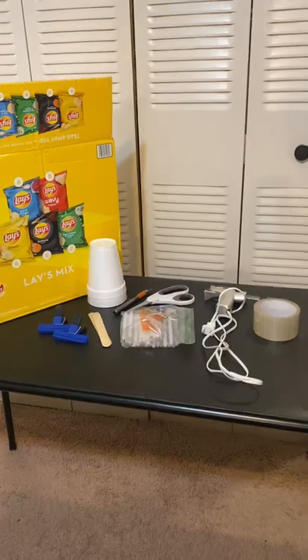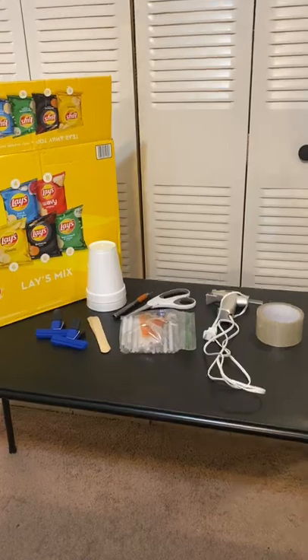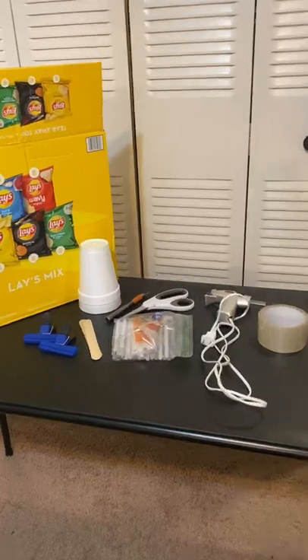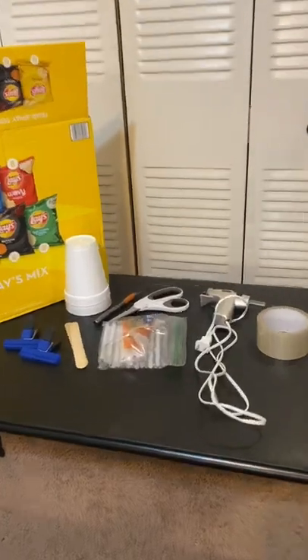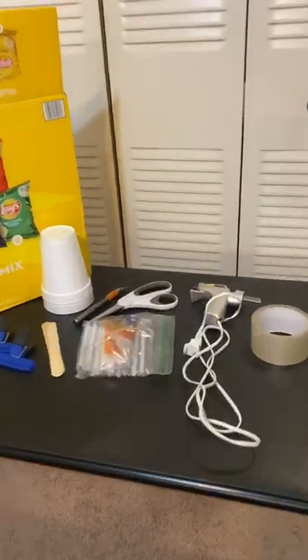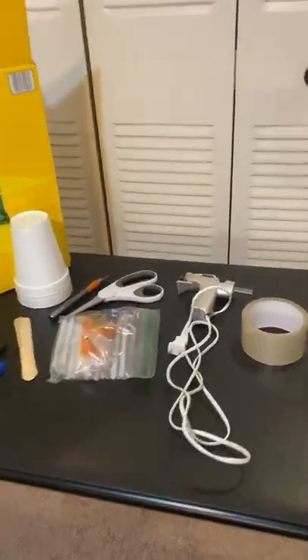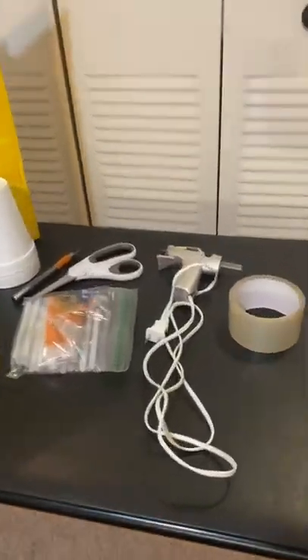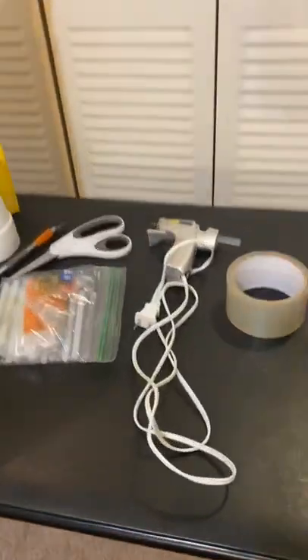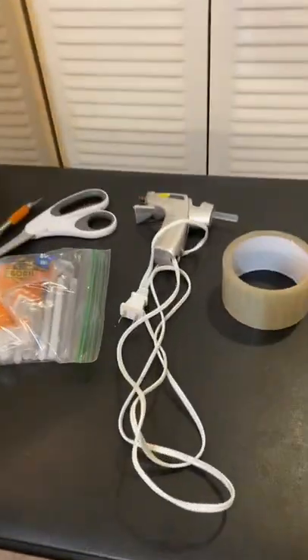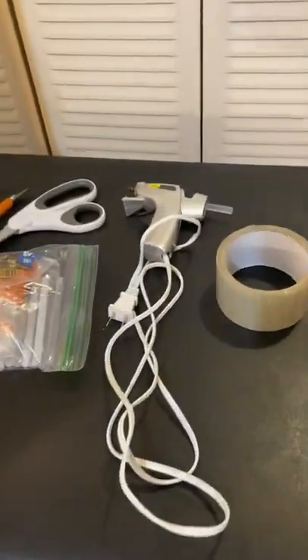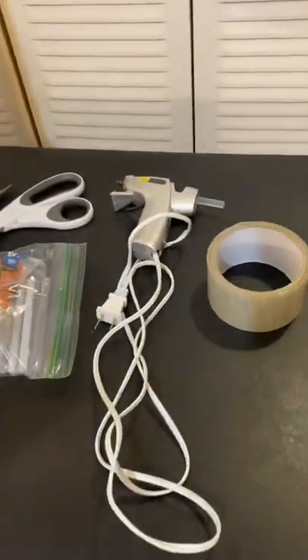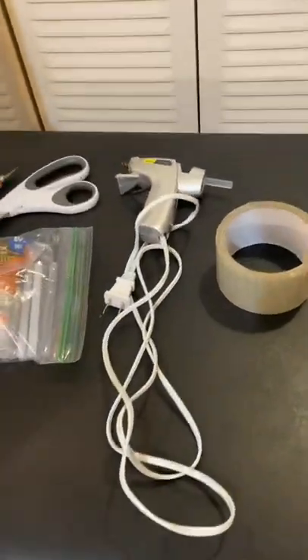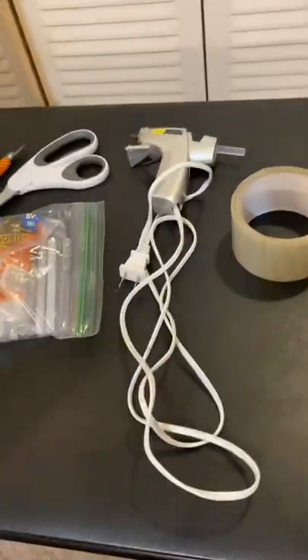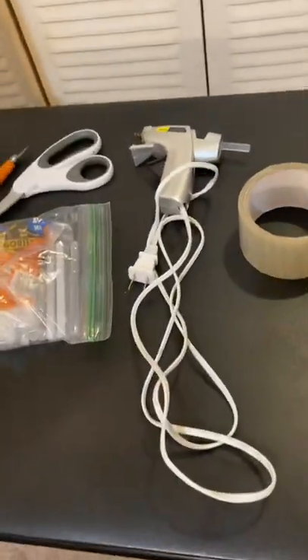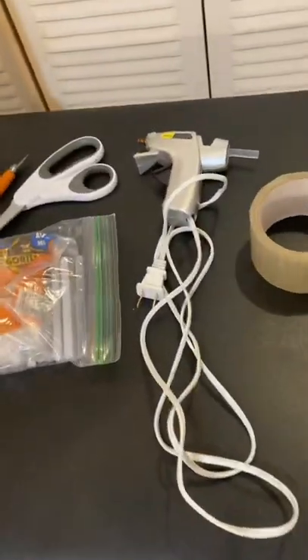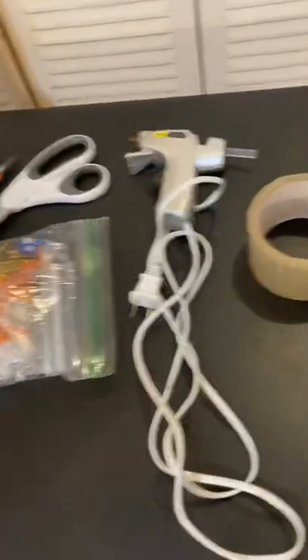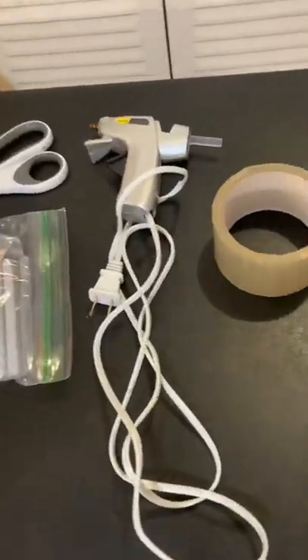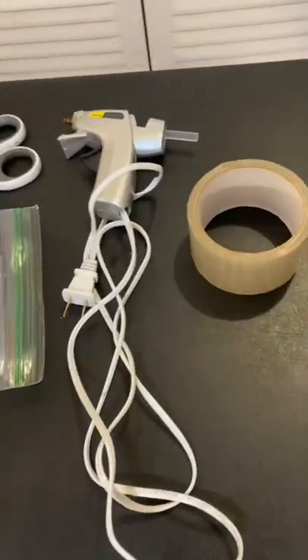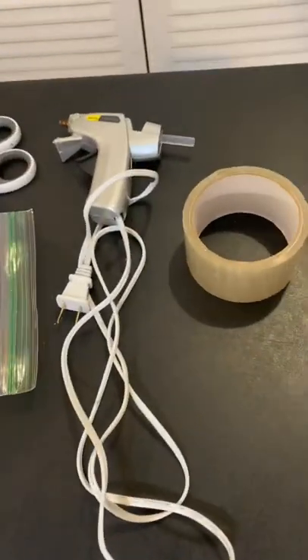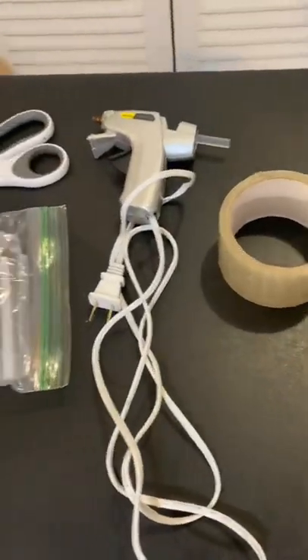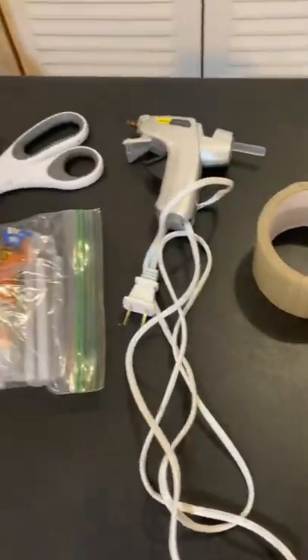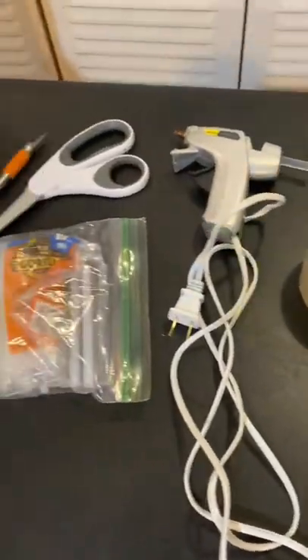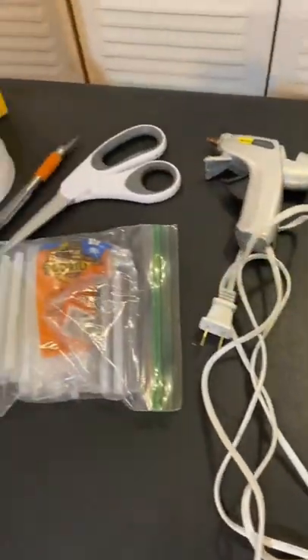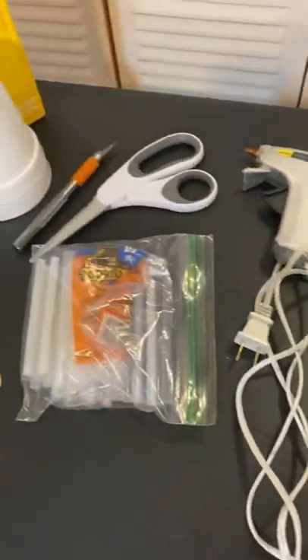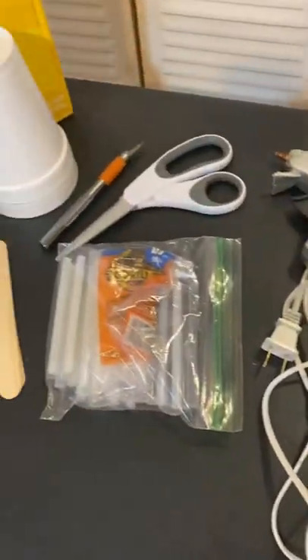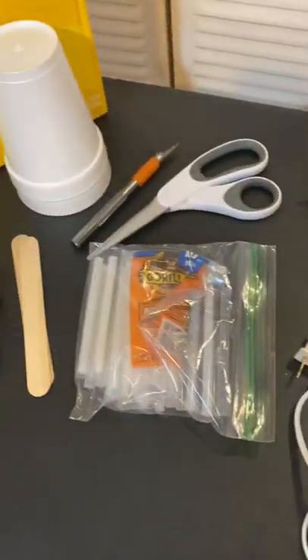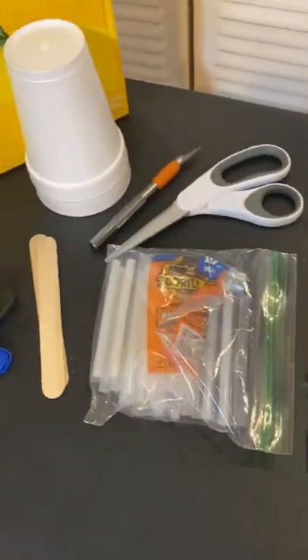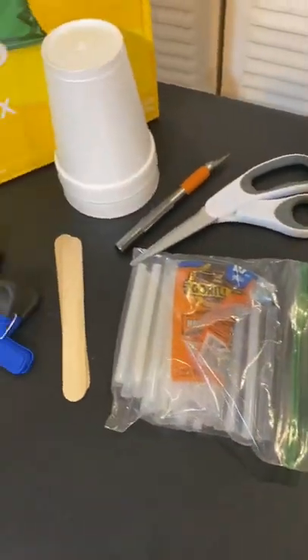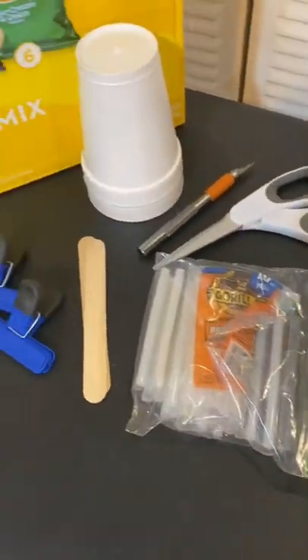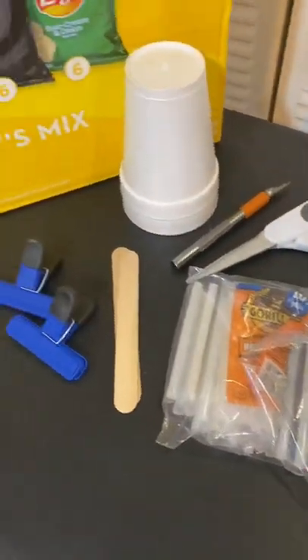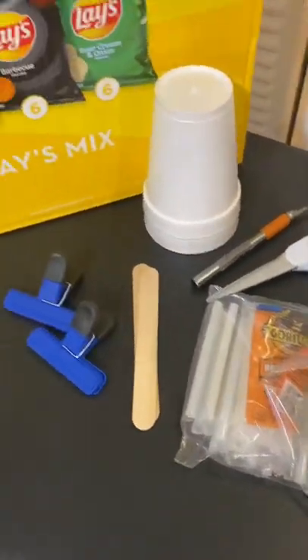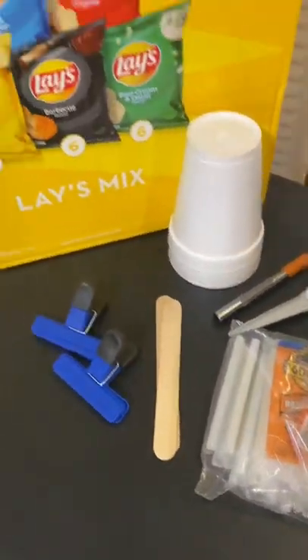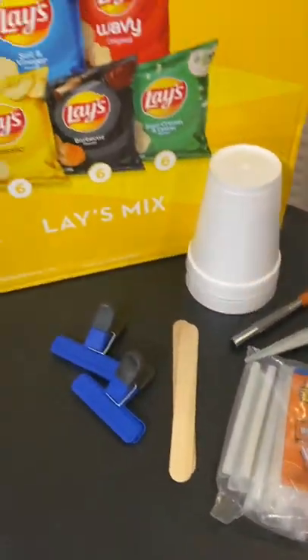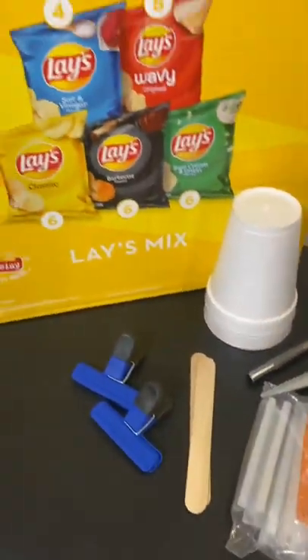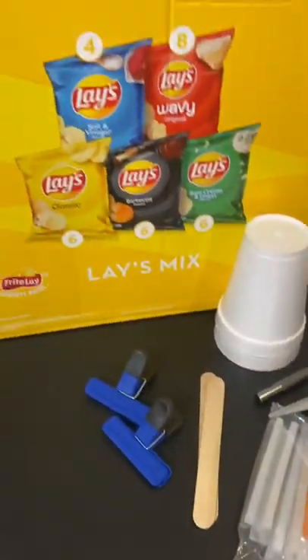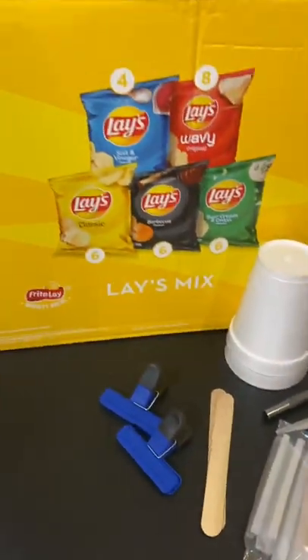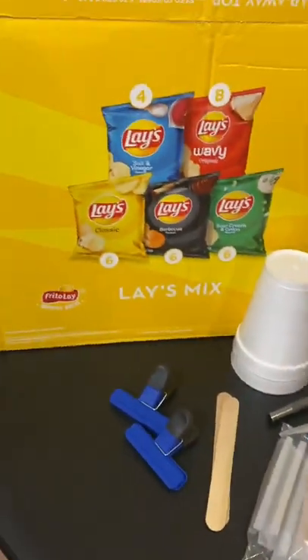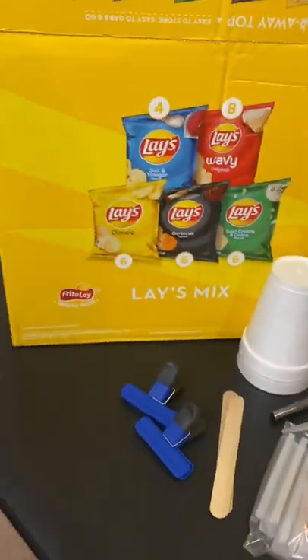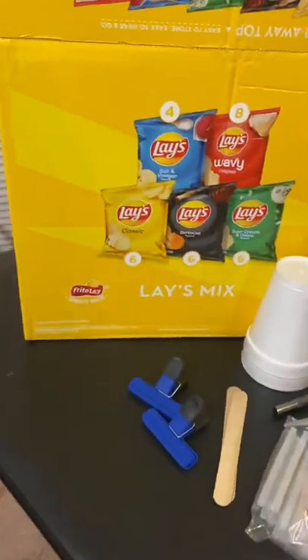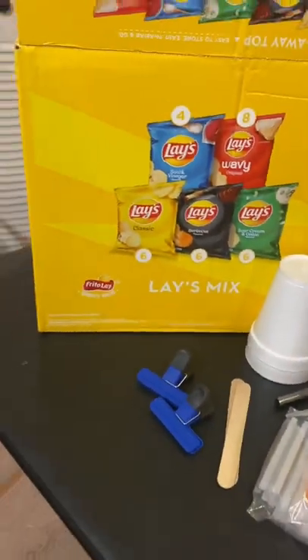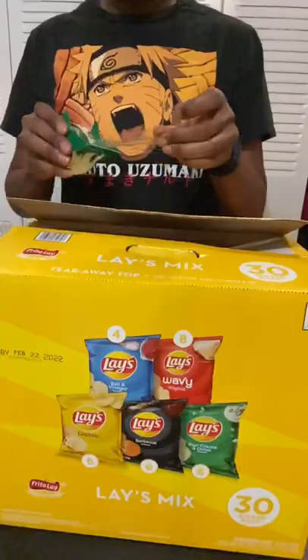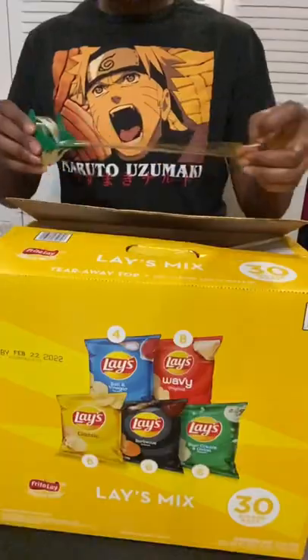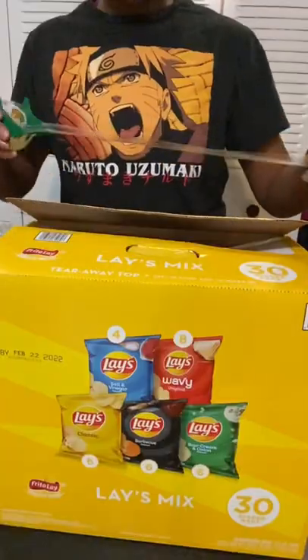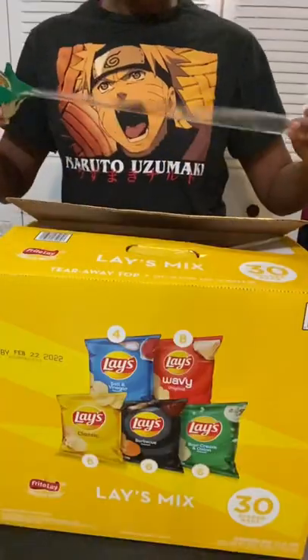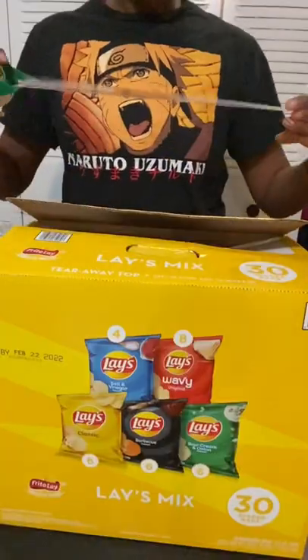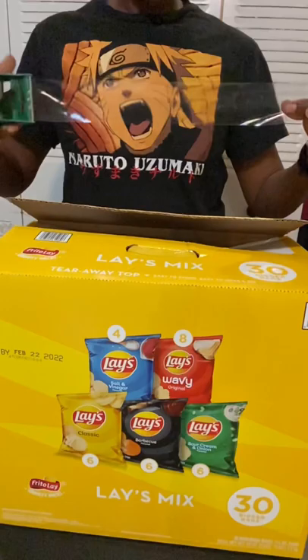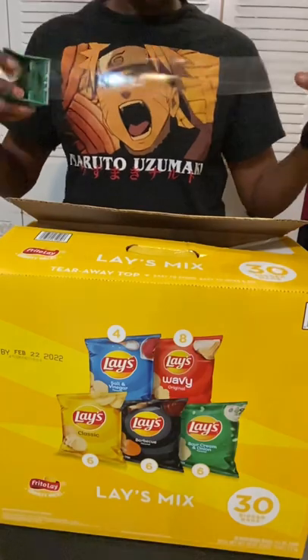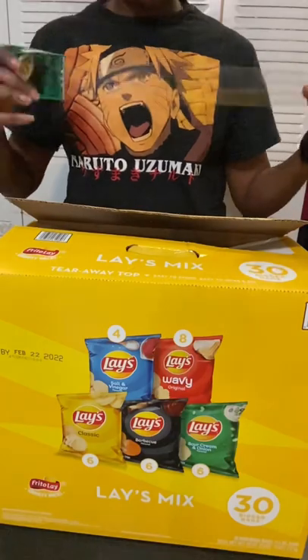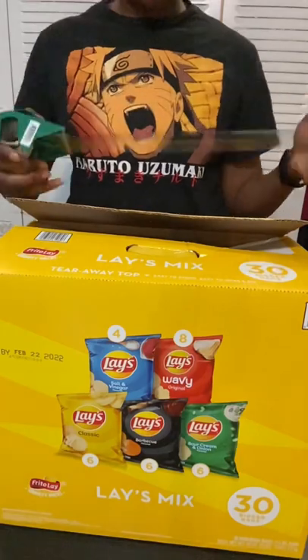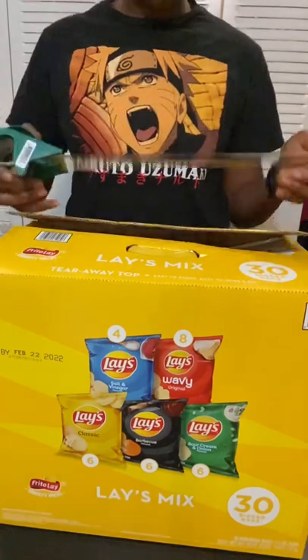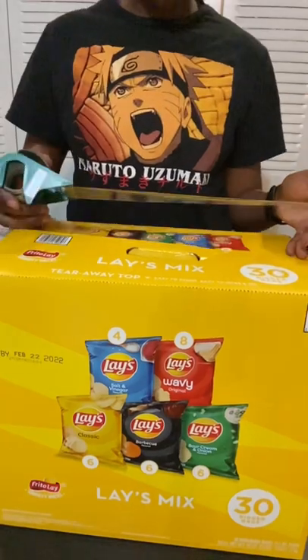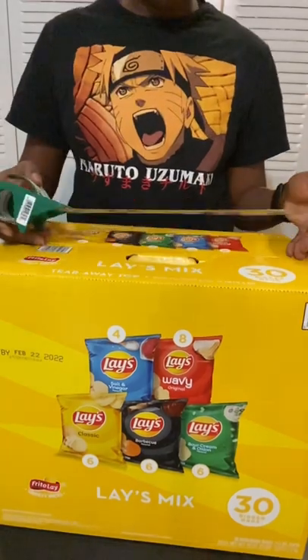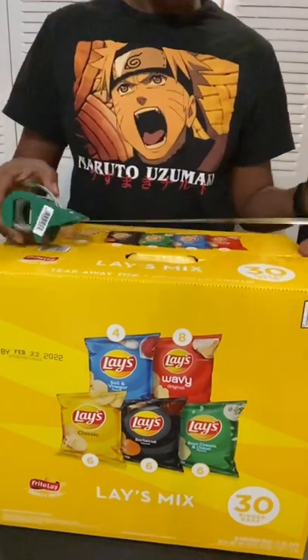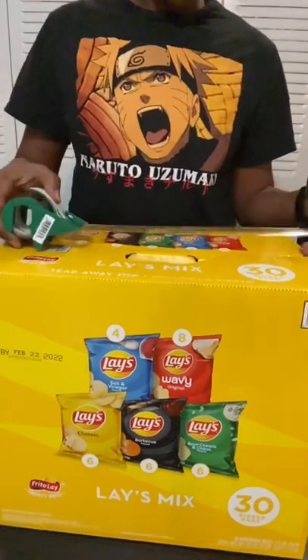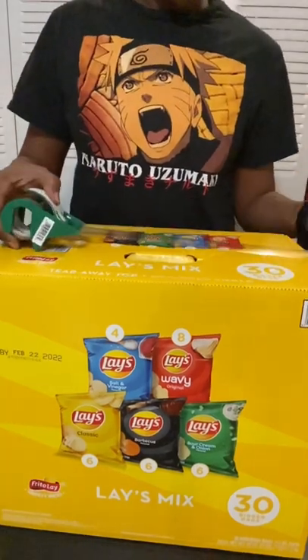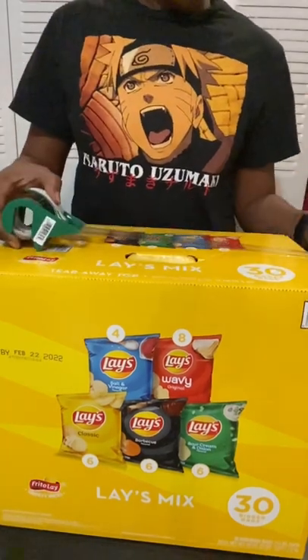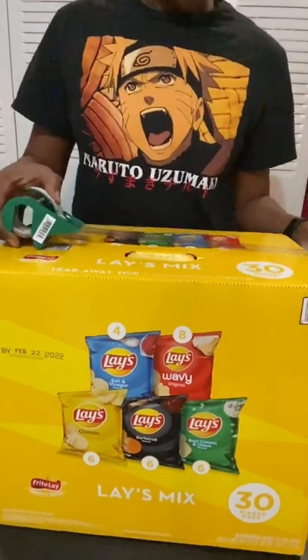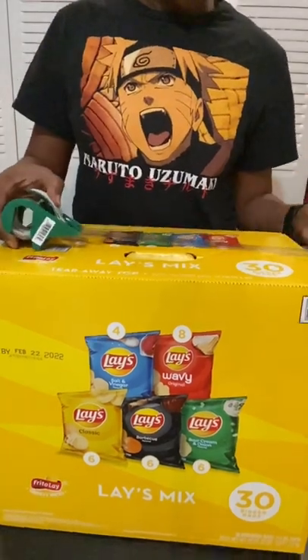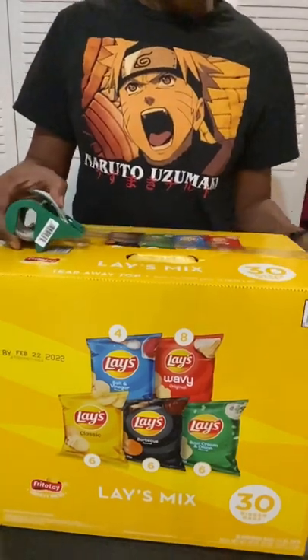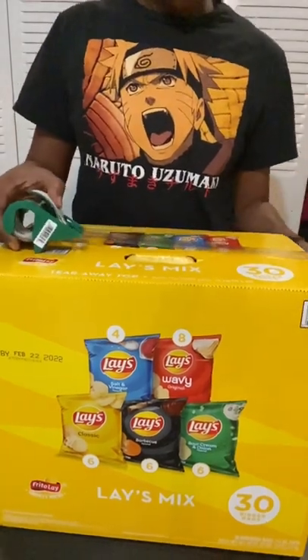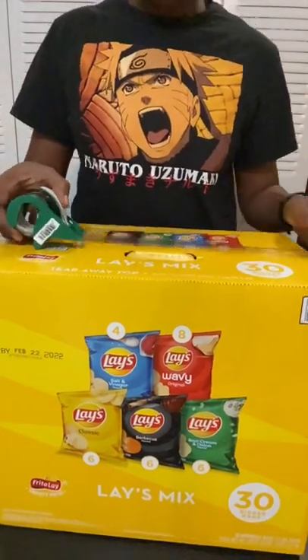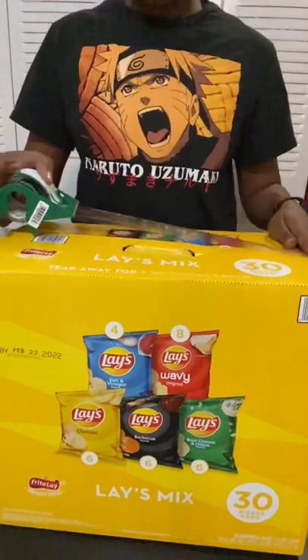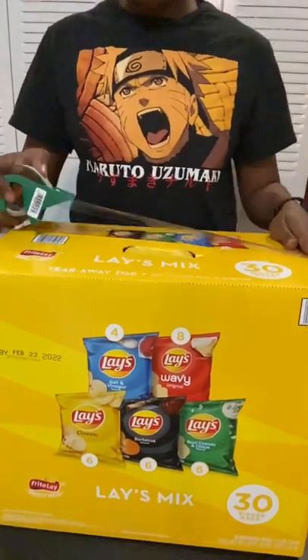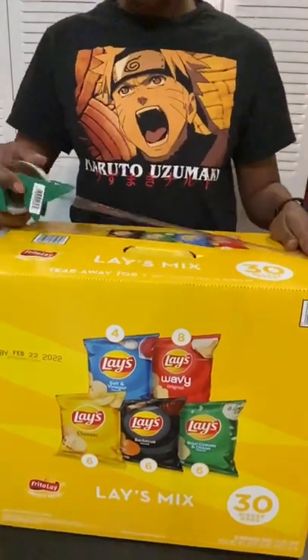Getting right into it, we're going to use tape, hot glue, scissors, an exacto knife, giant craft sticks, and two boxes.